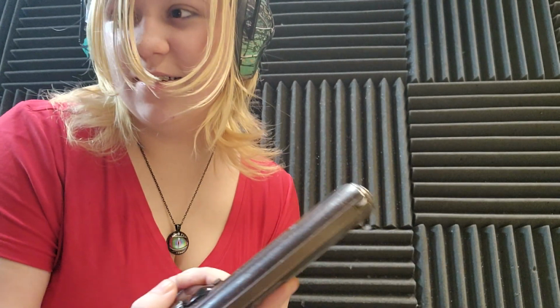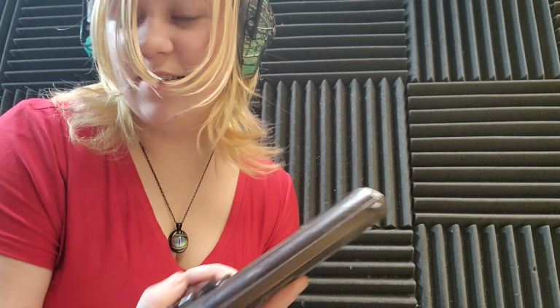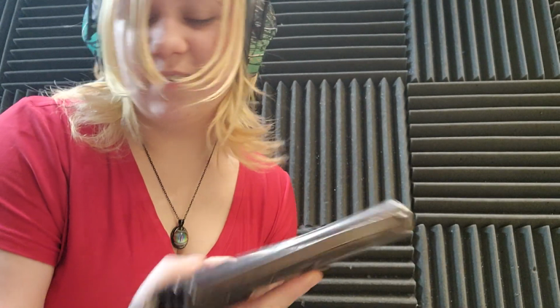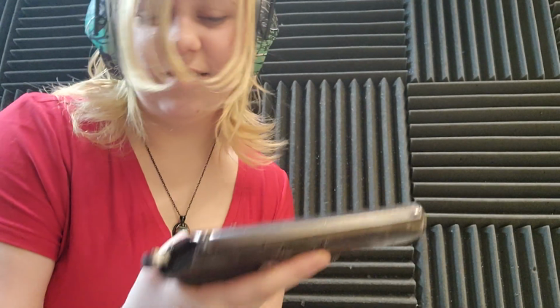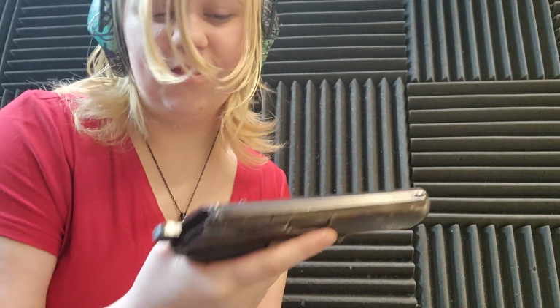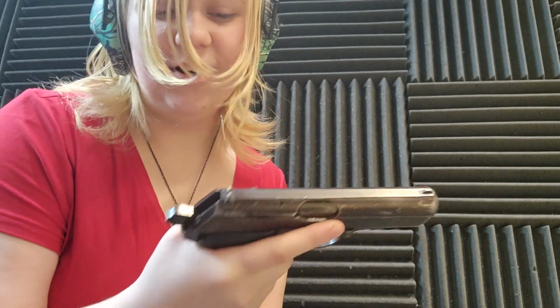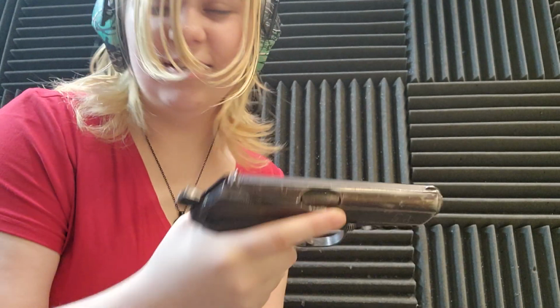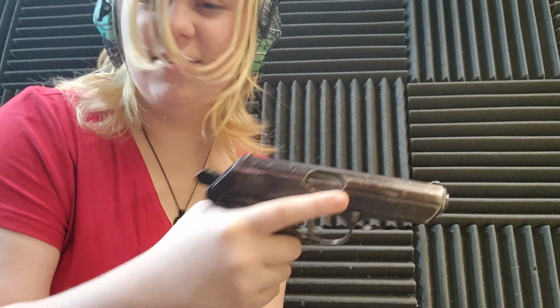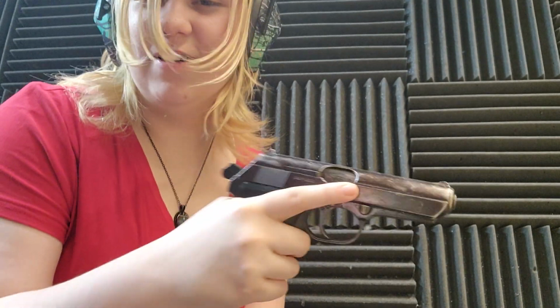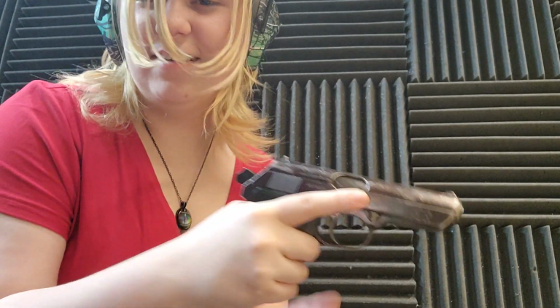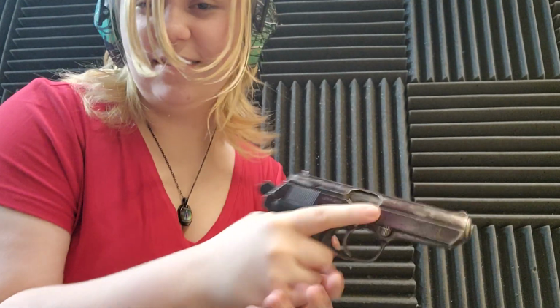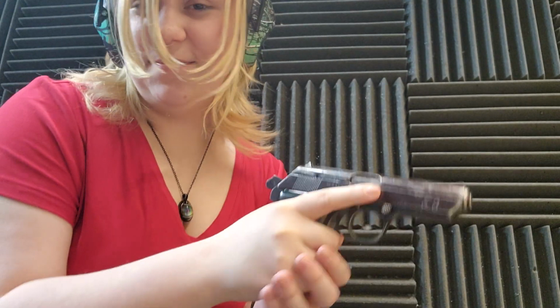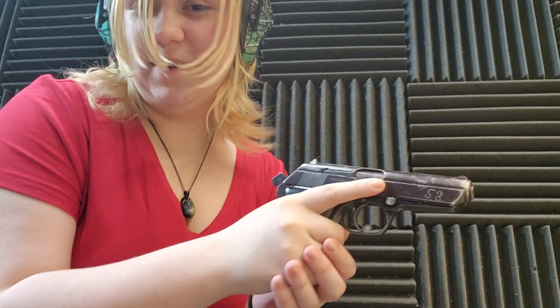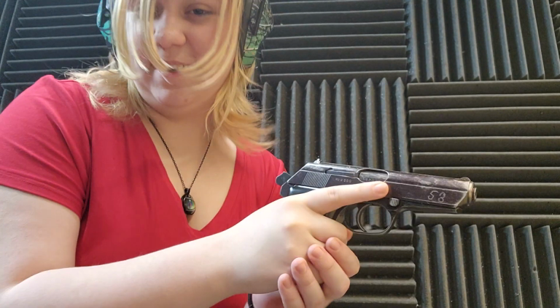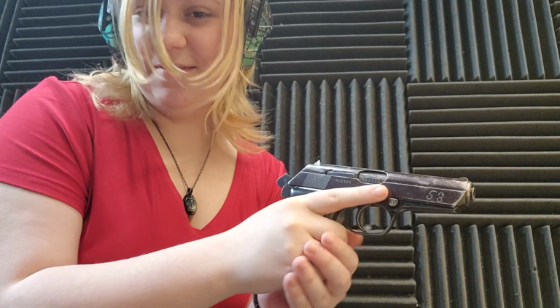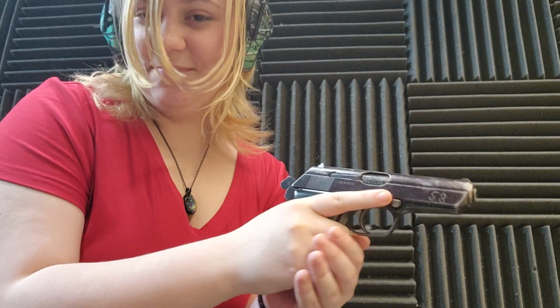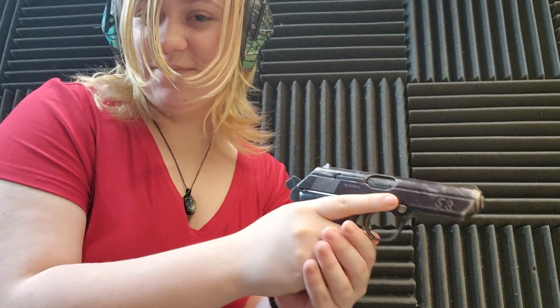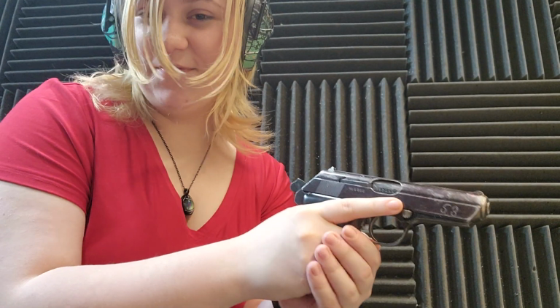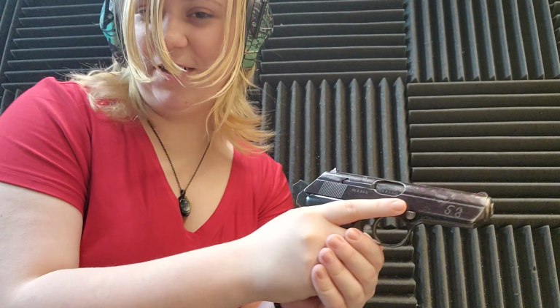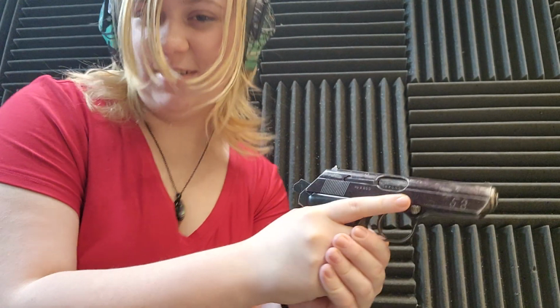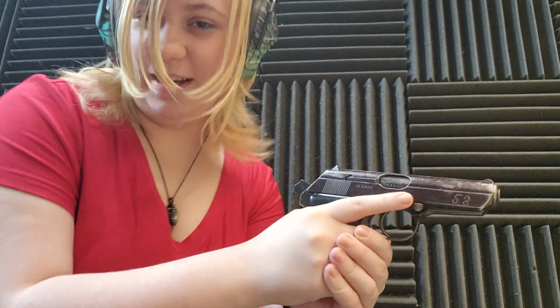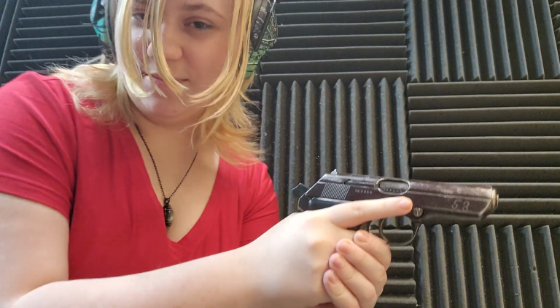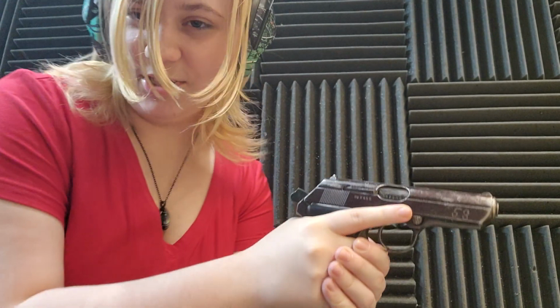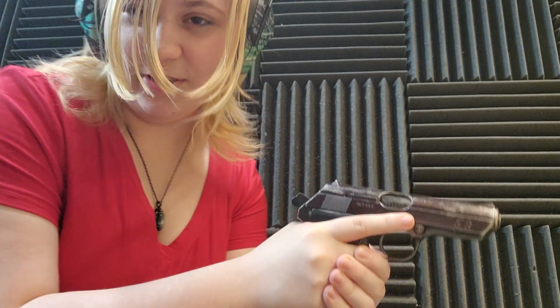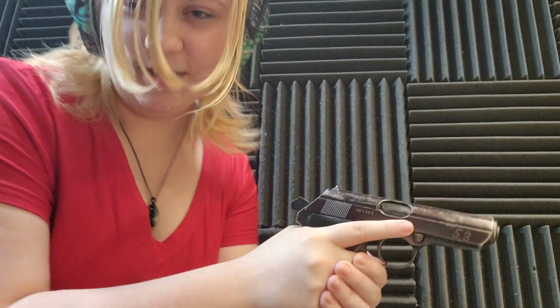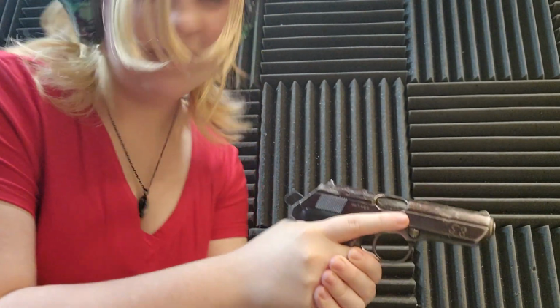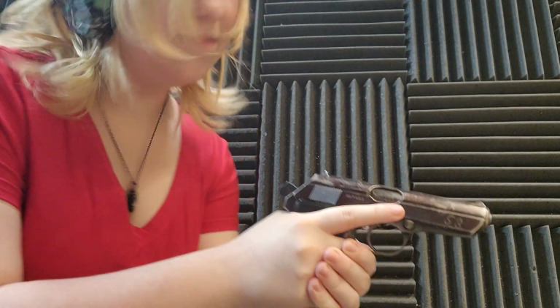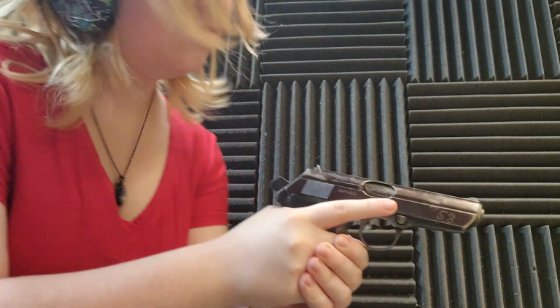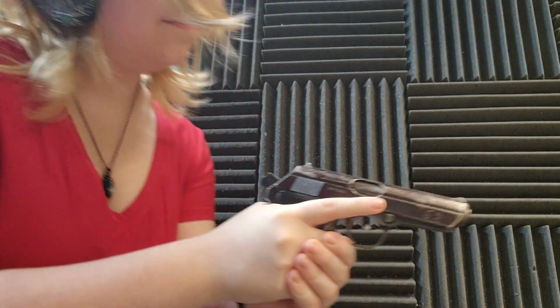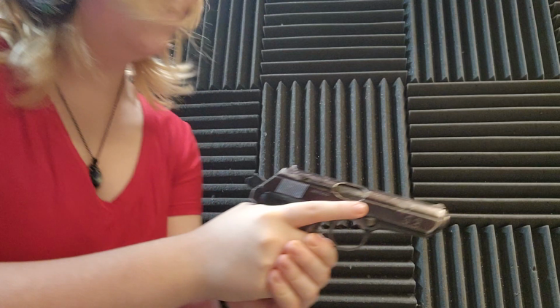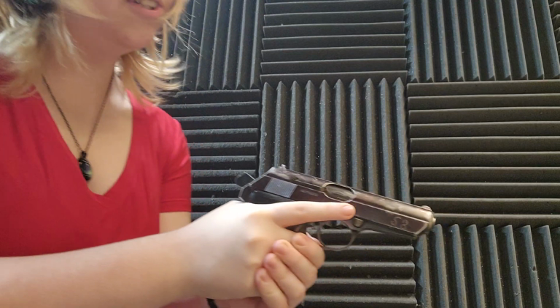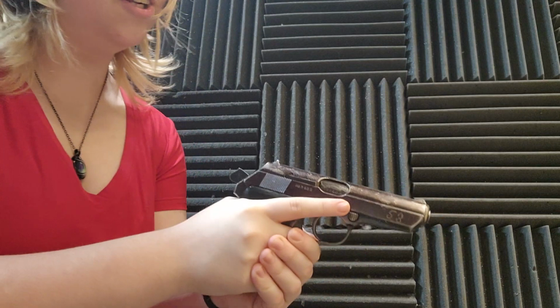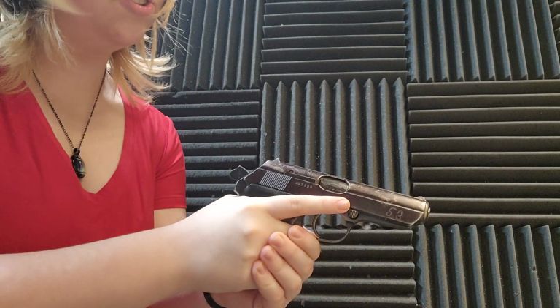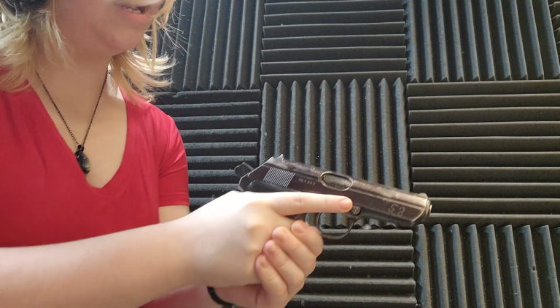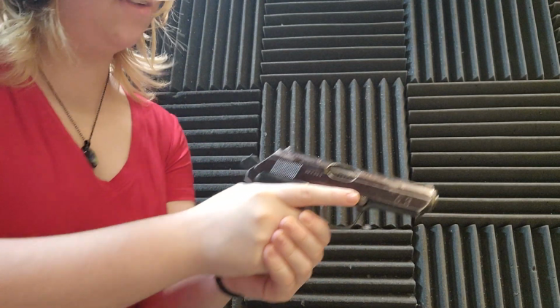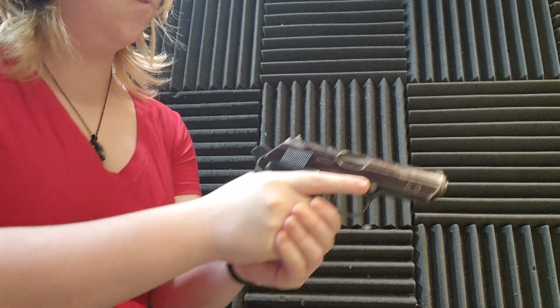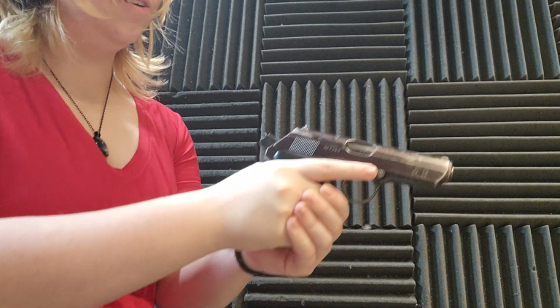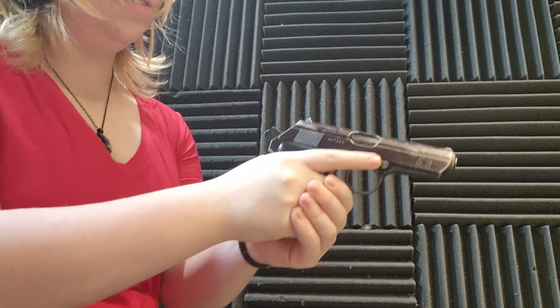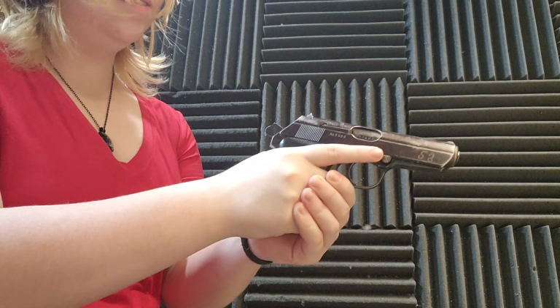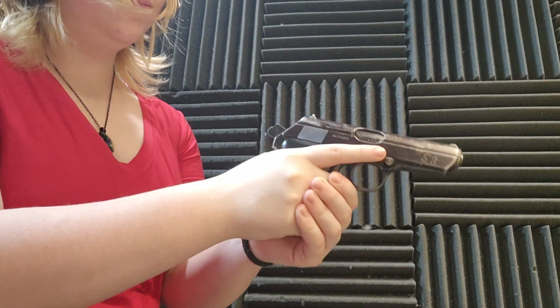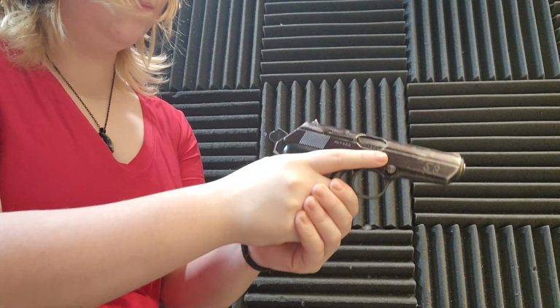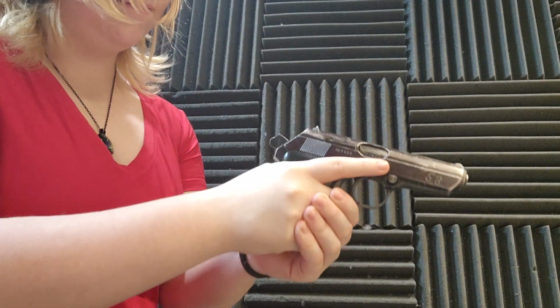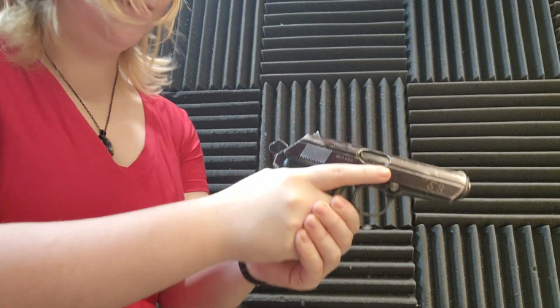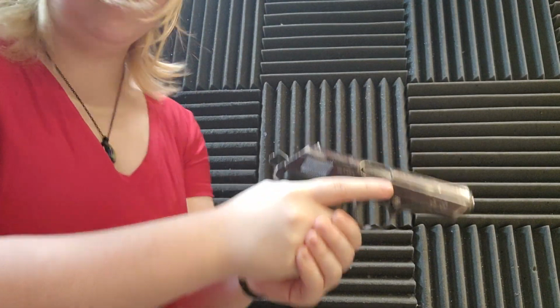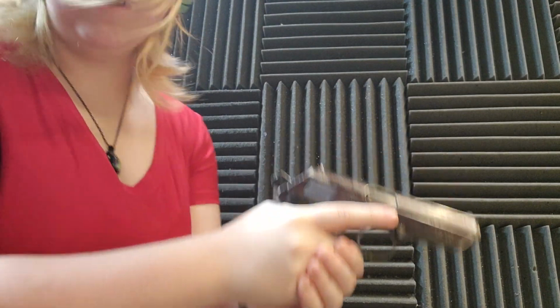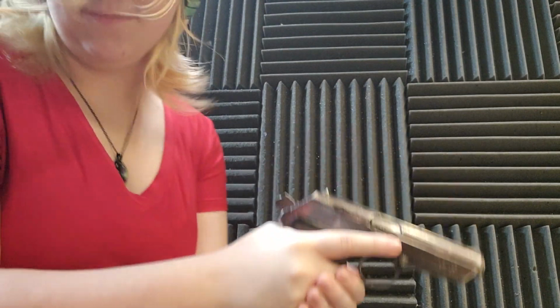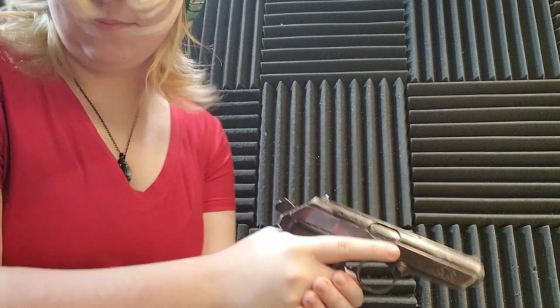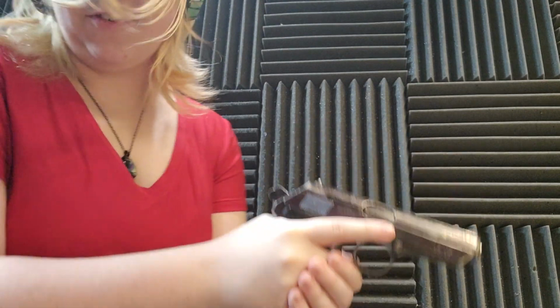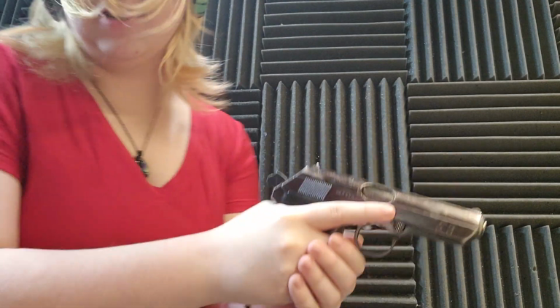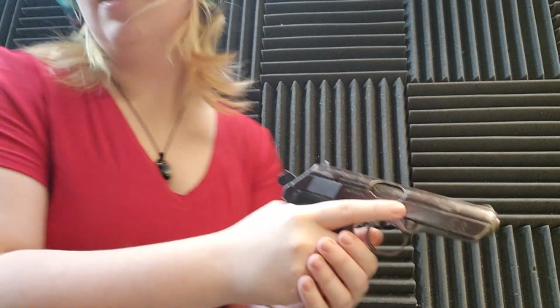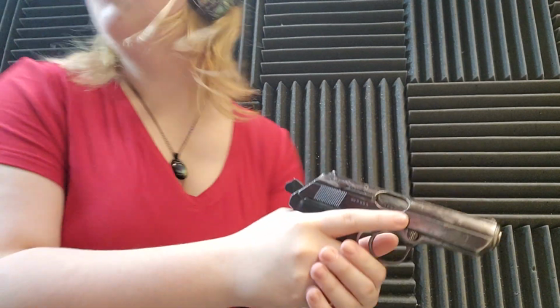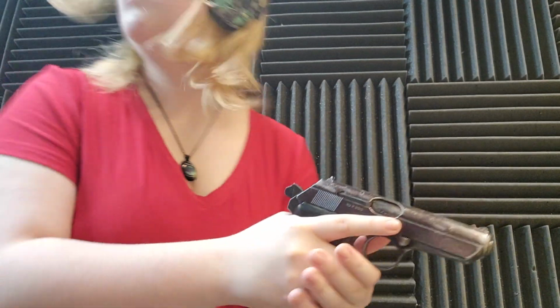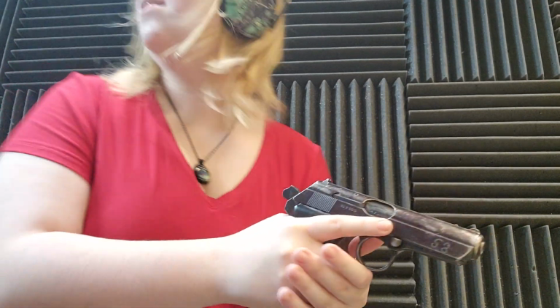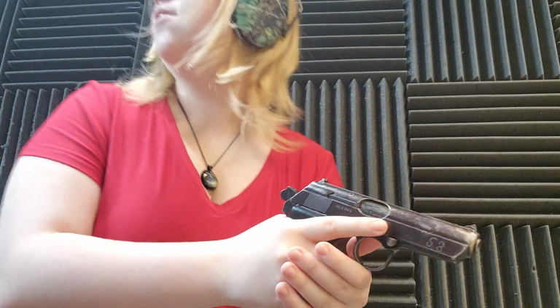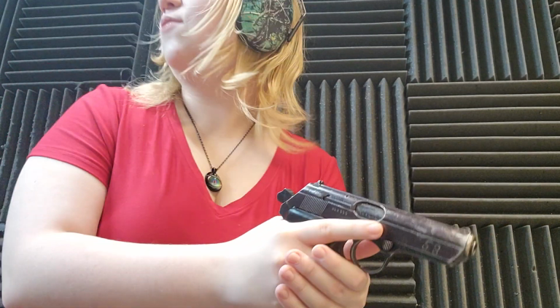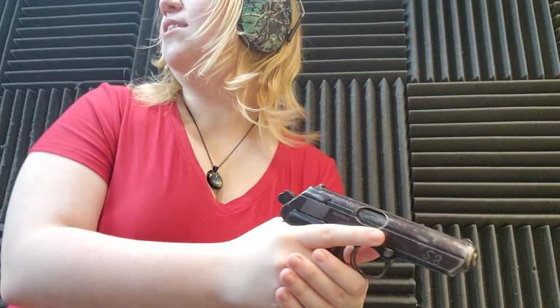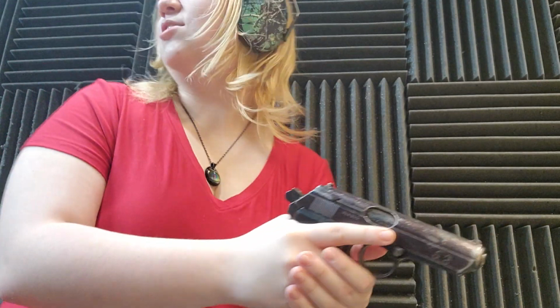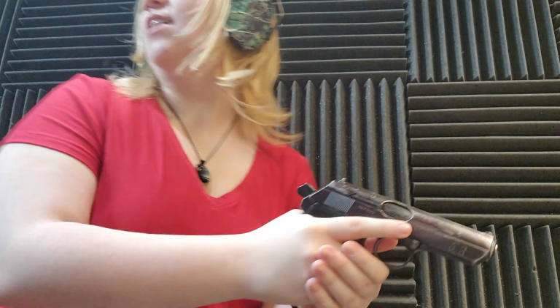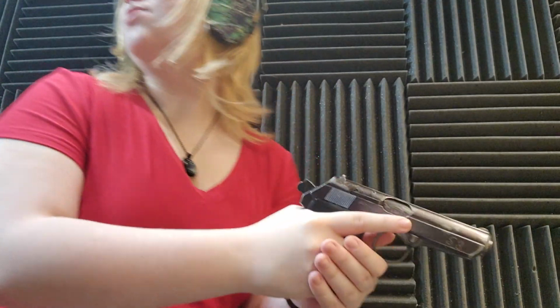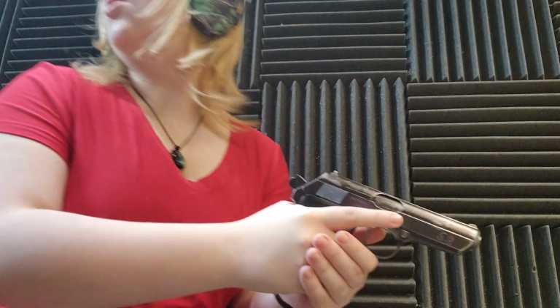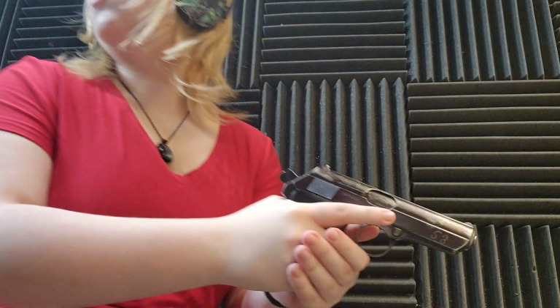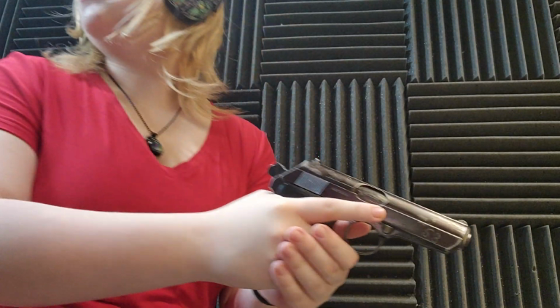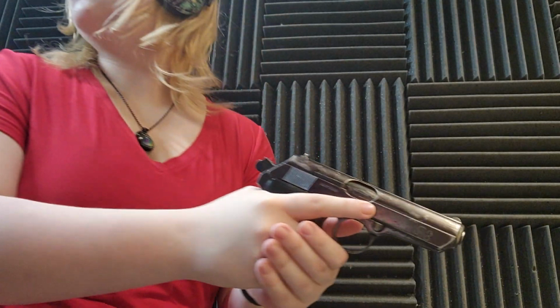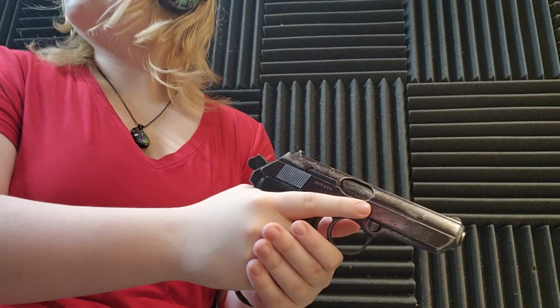32 ACP — first time shooting it. Gonna try it once. First time being at the range in like two years.